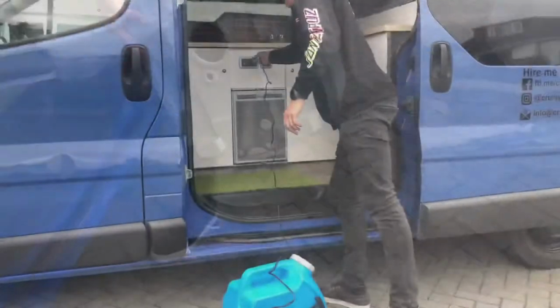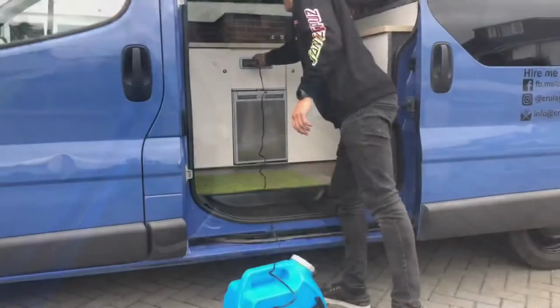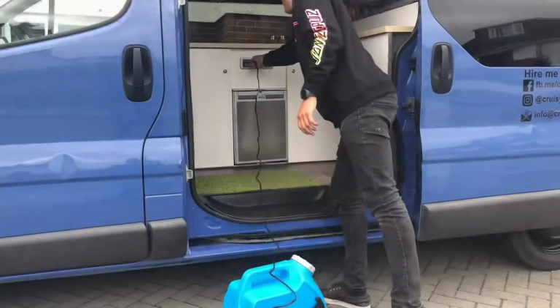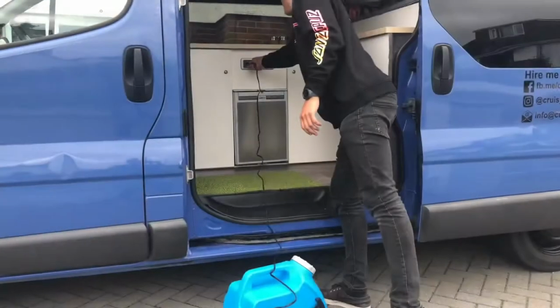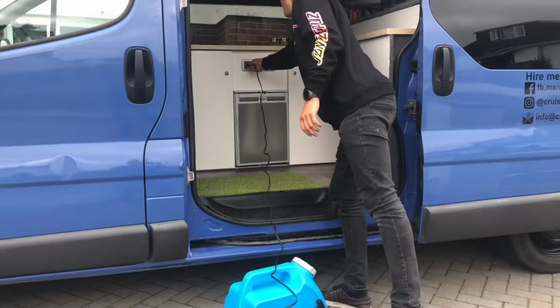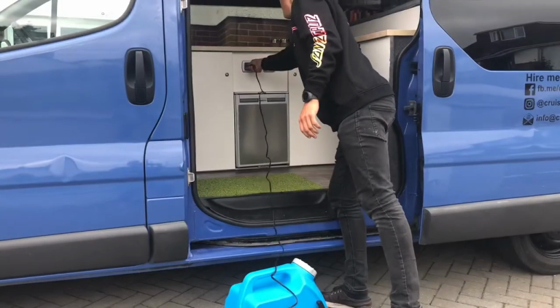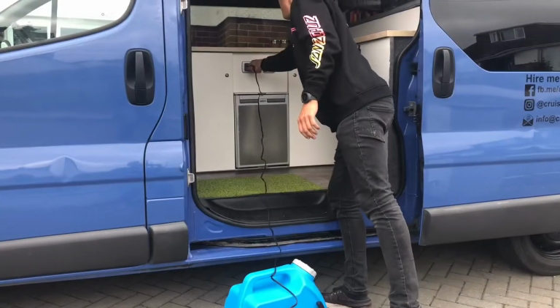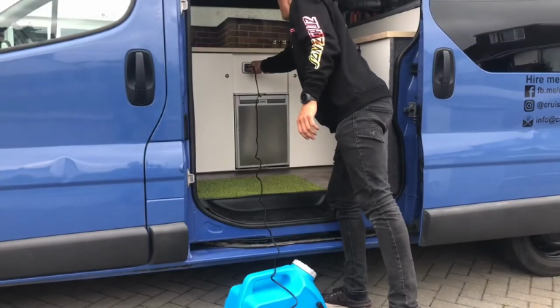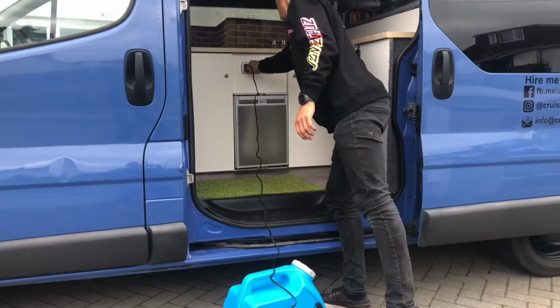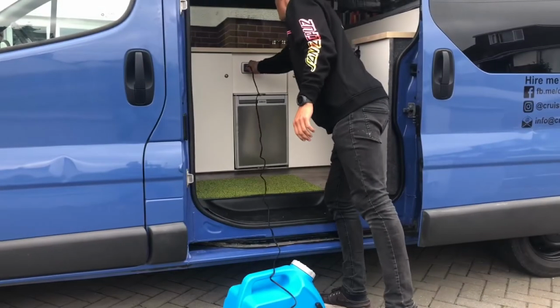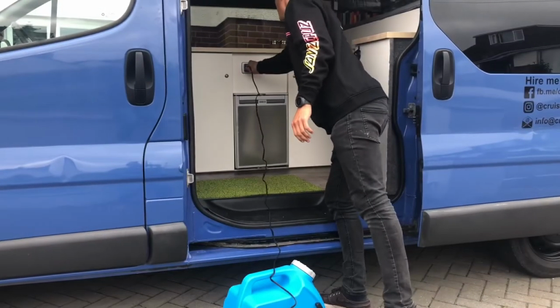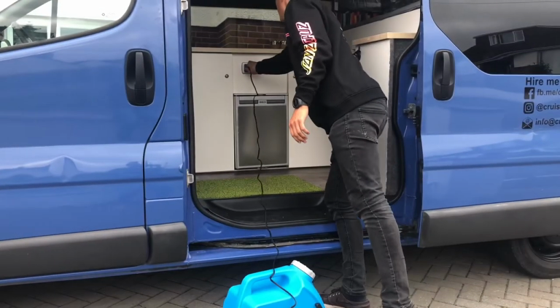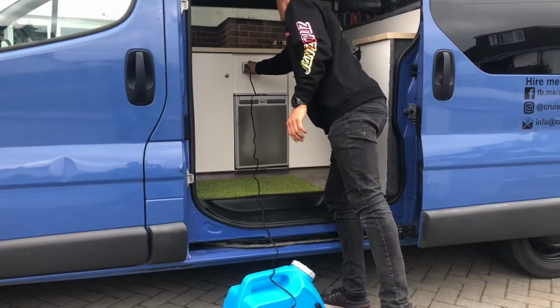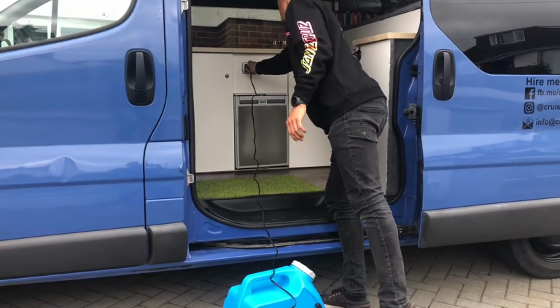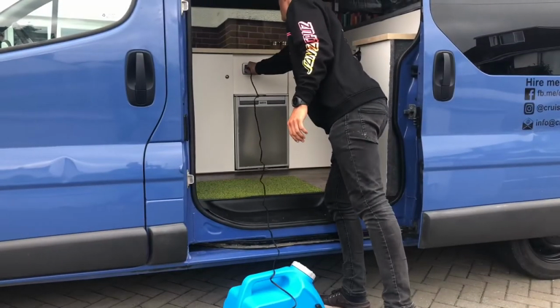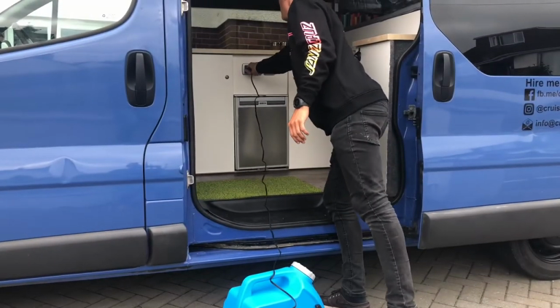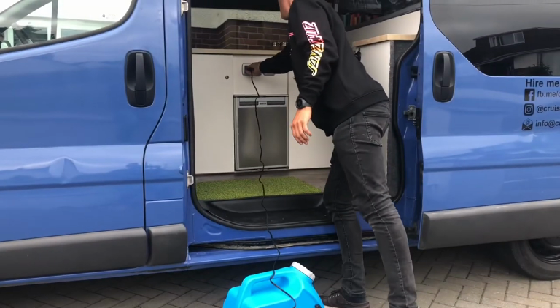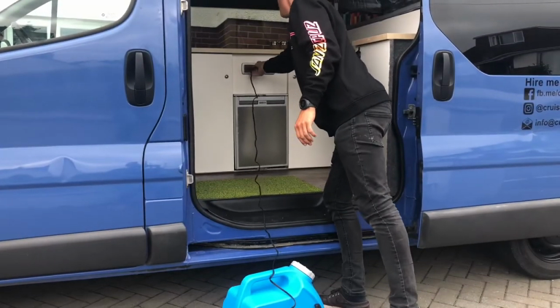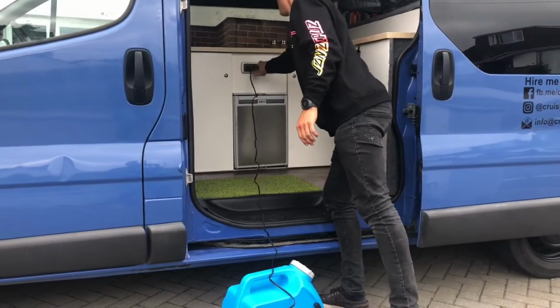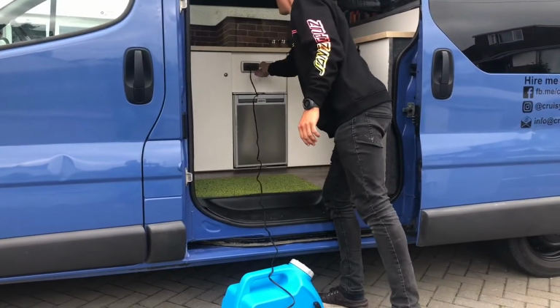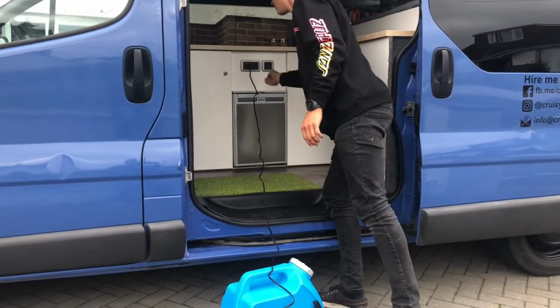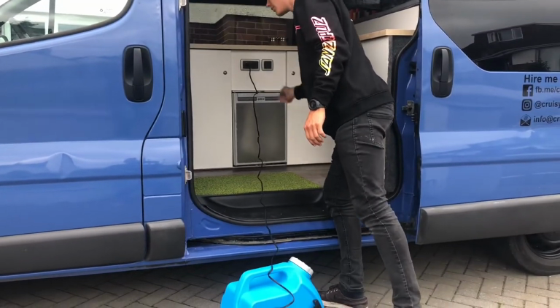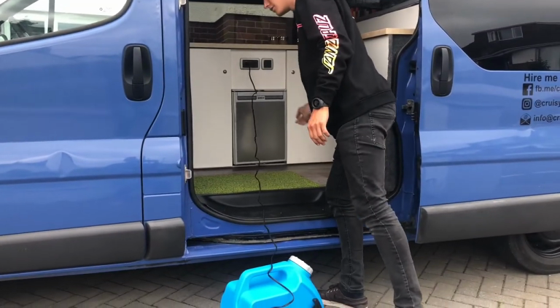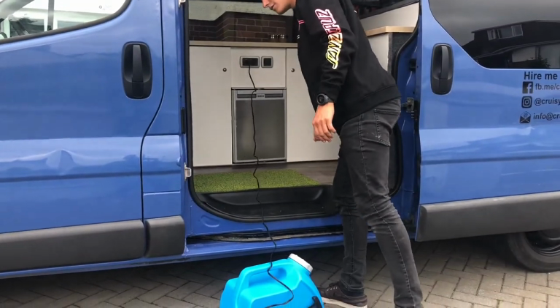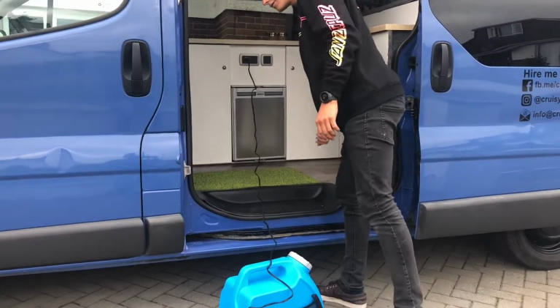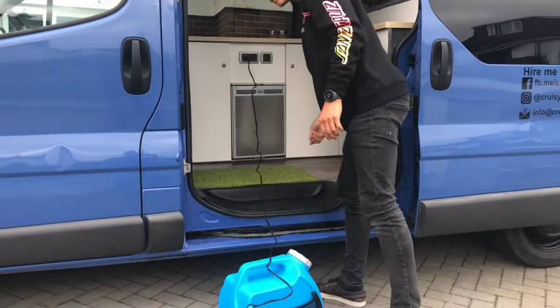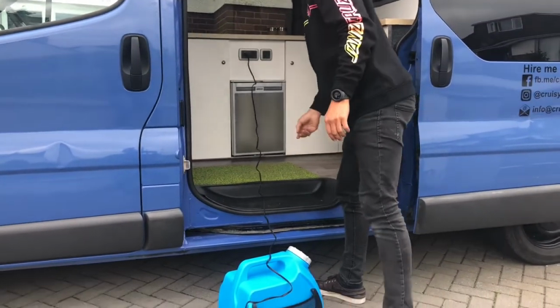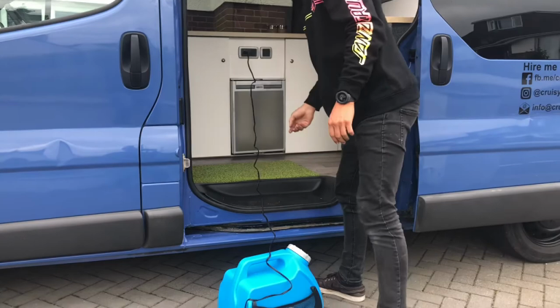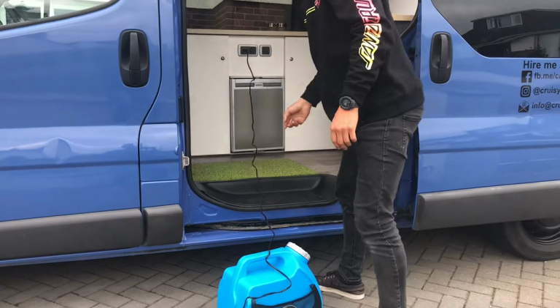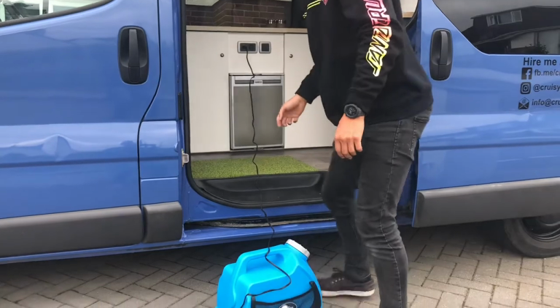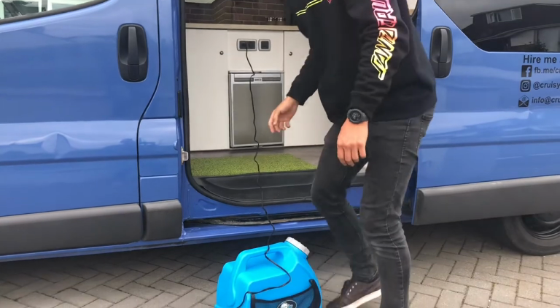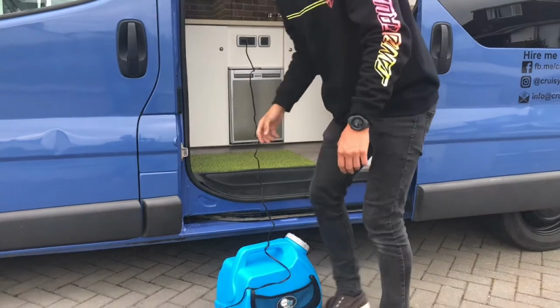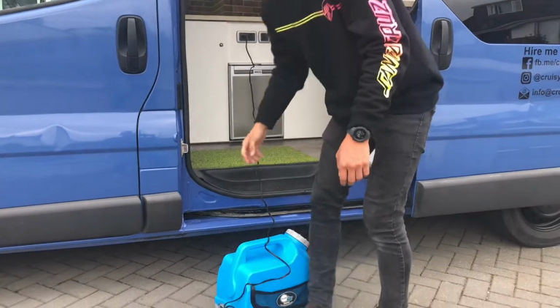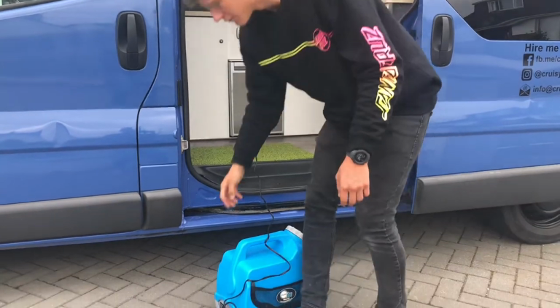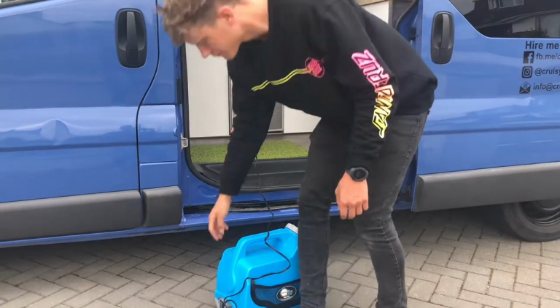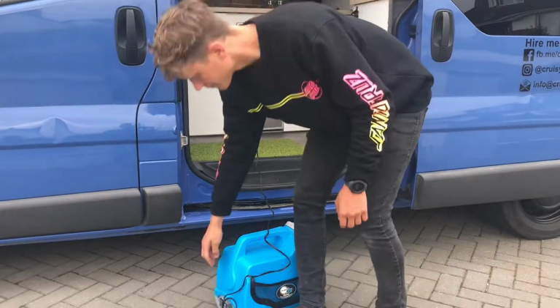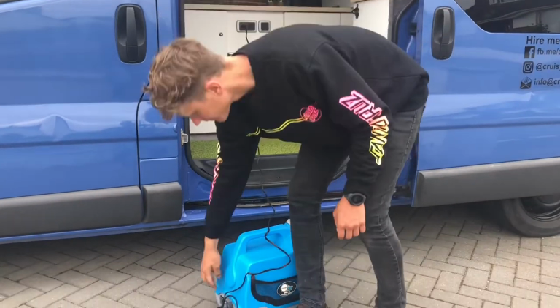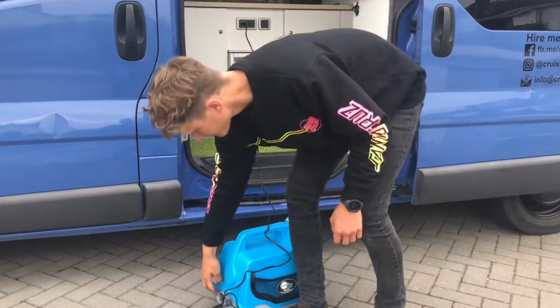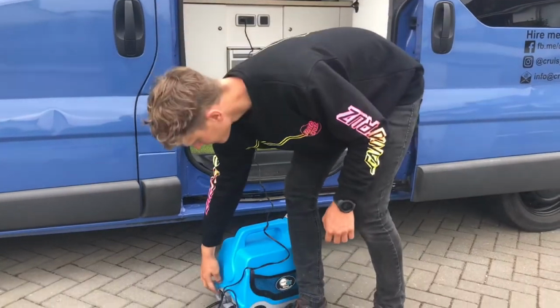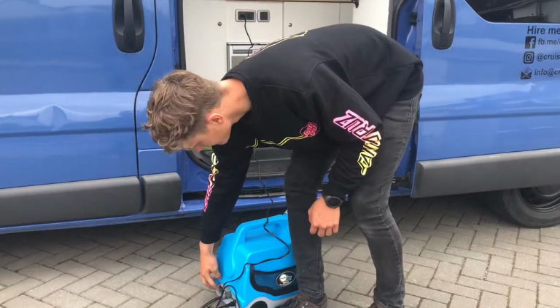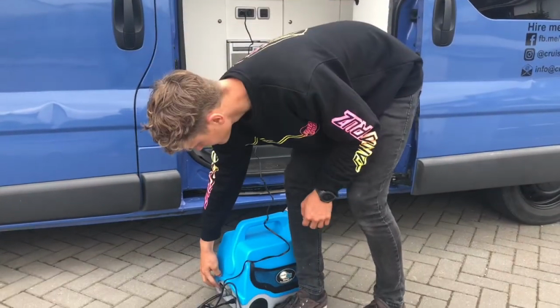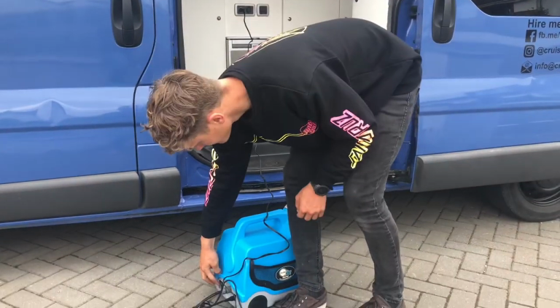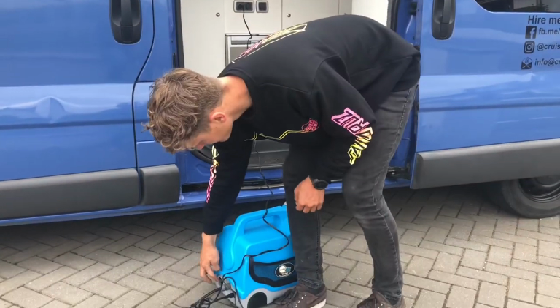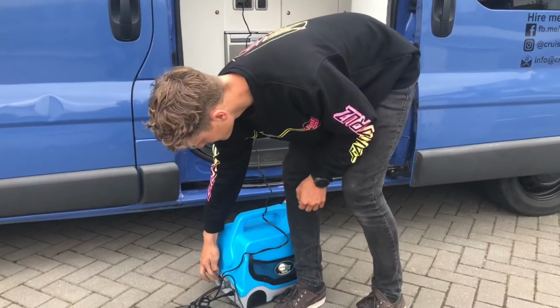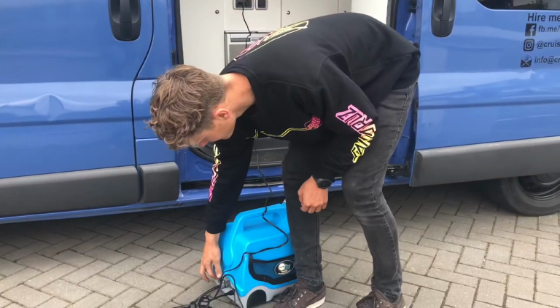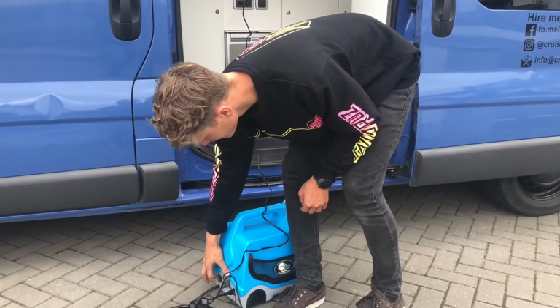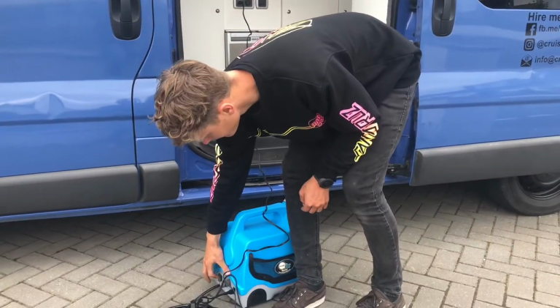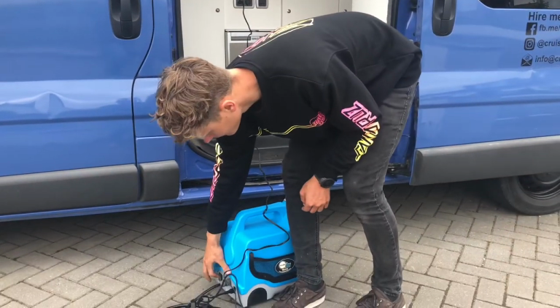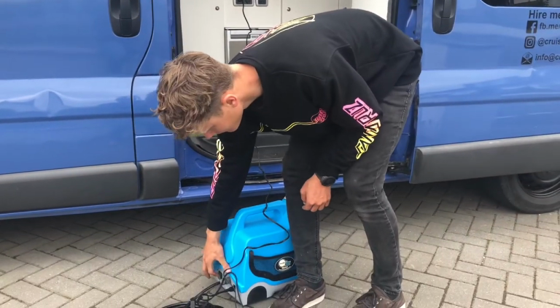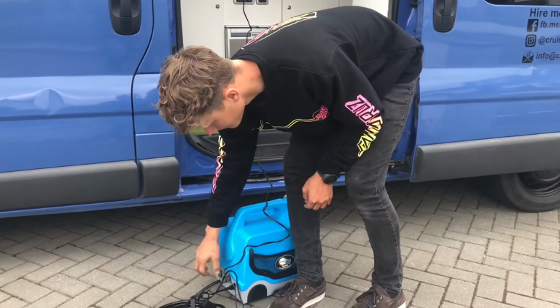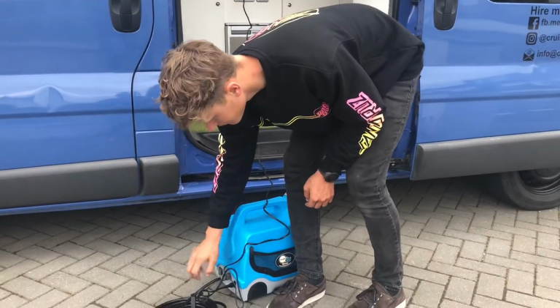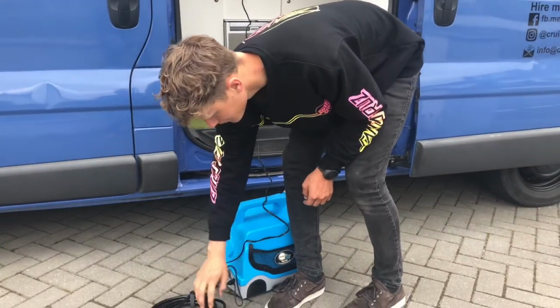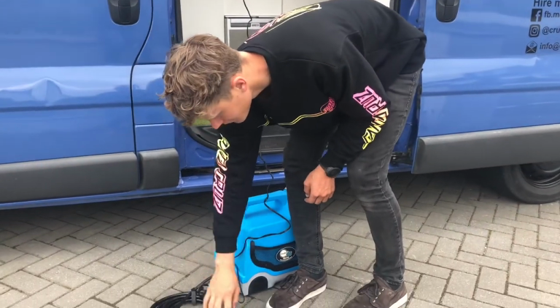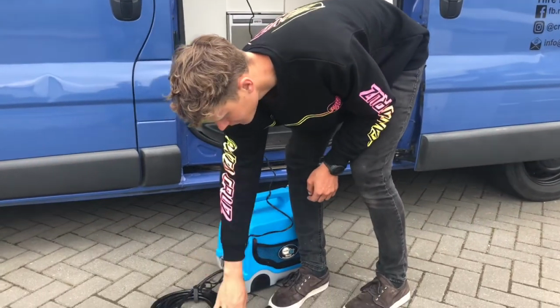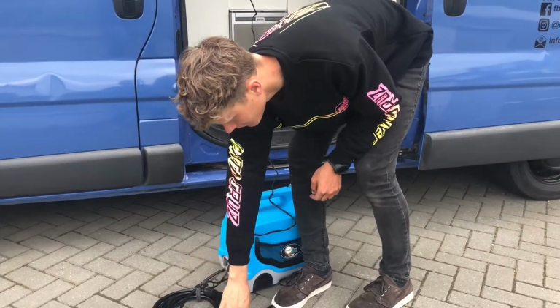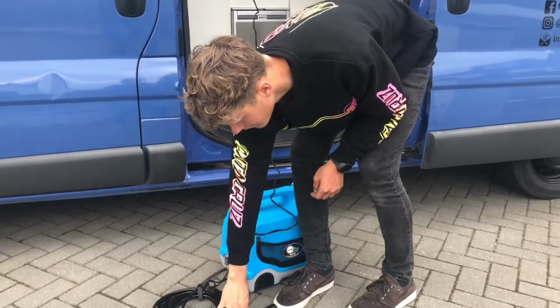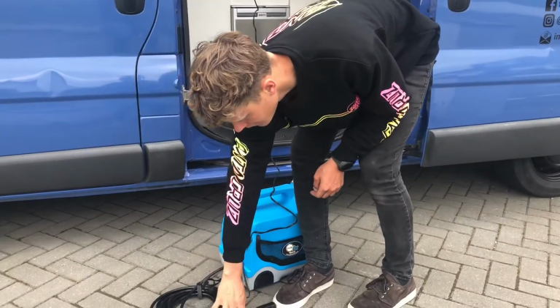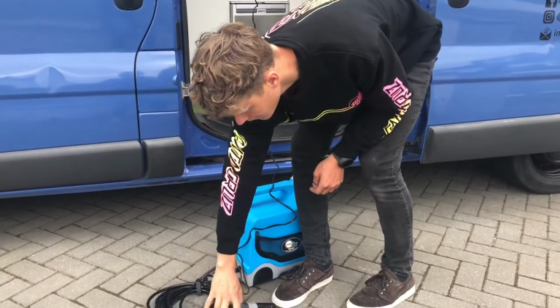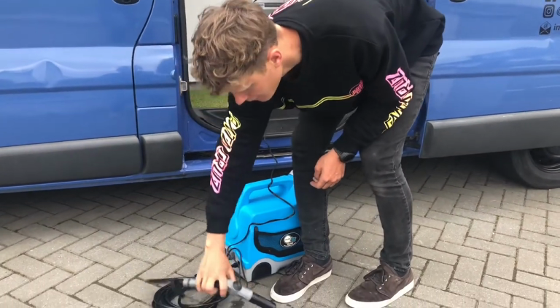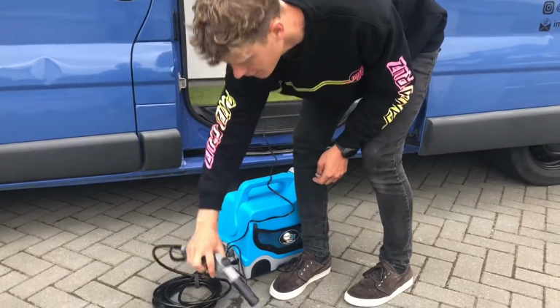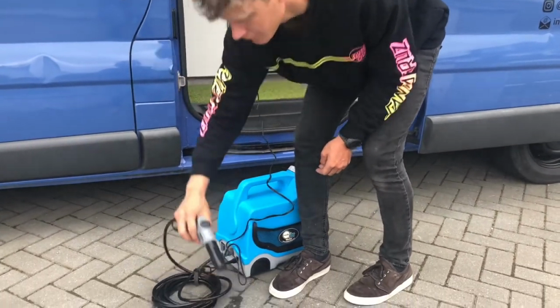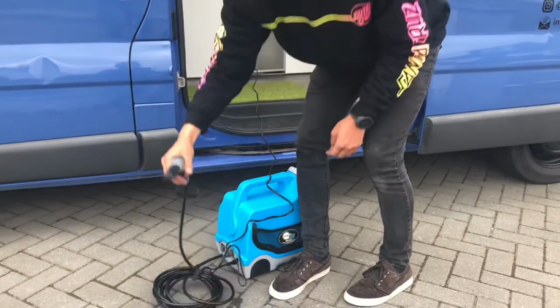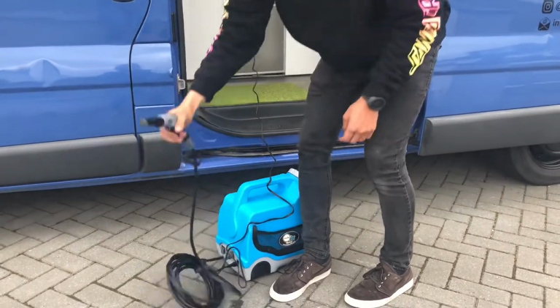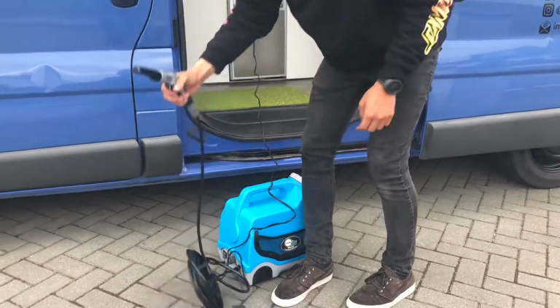A washer is also provided. Simply plug into the outlet inside the van, turn it on and it works as a great shower.